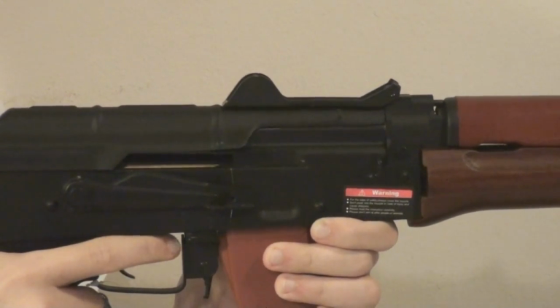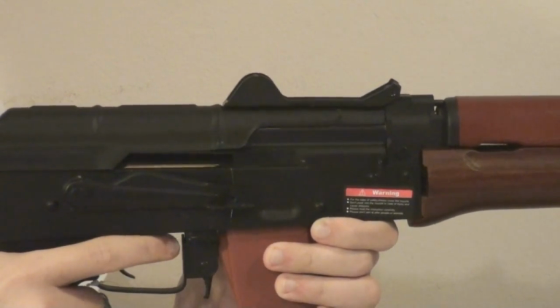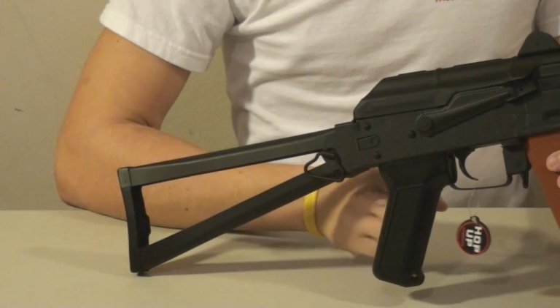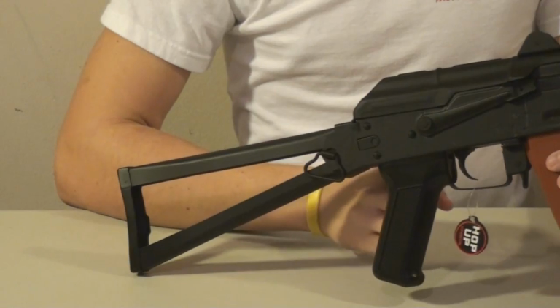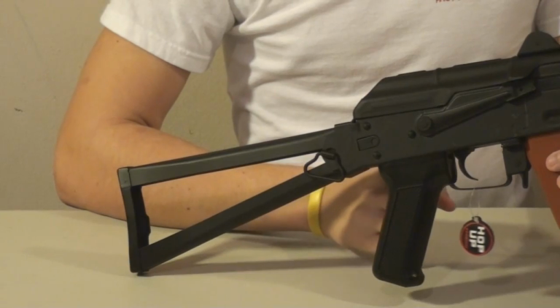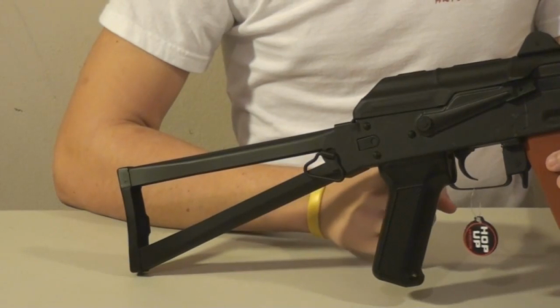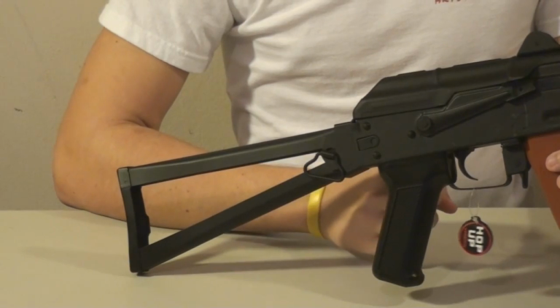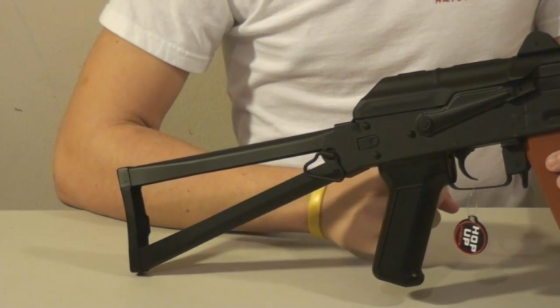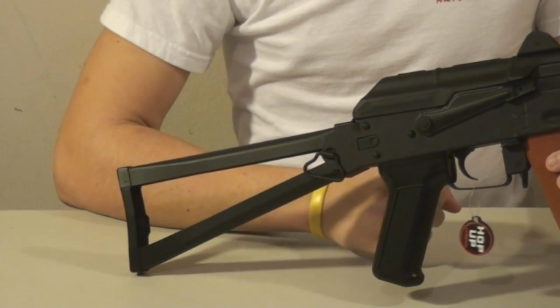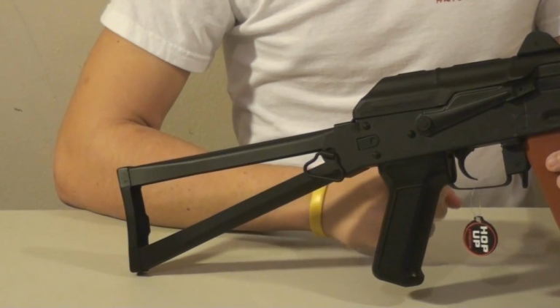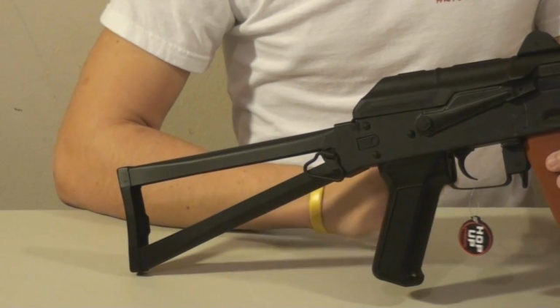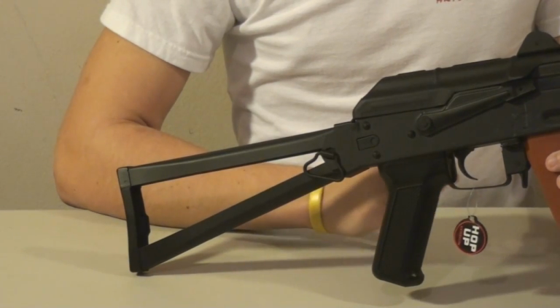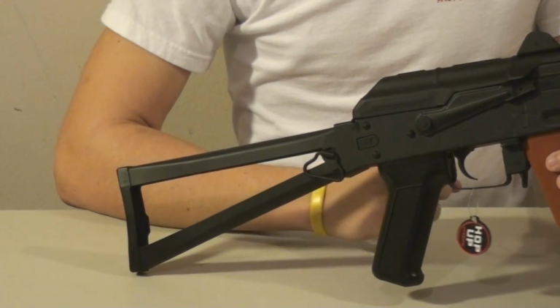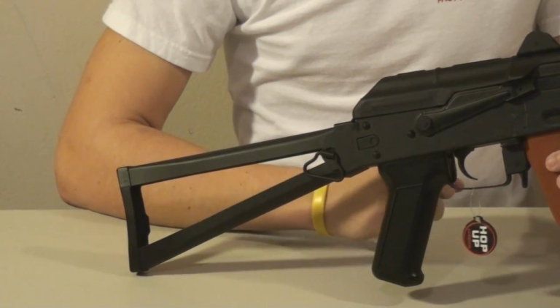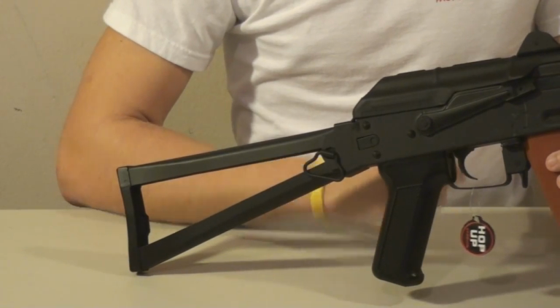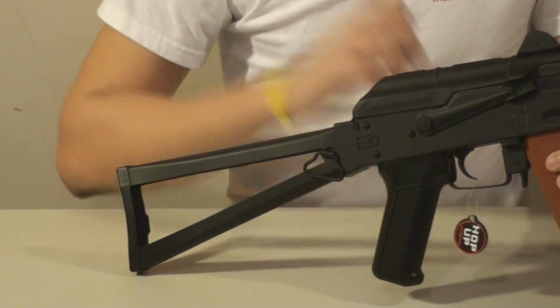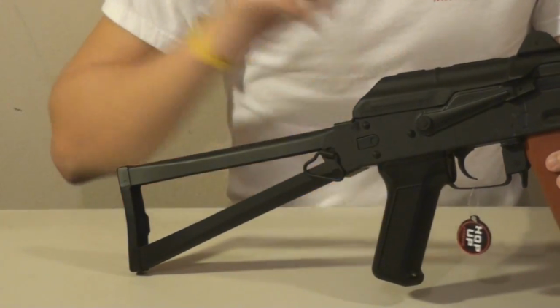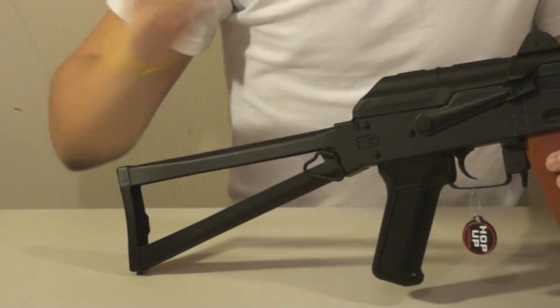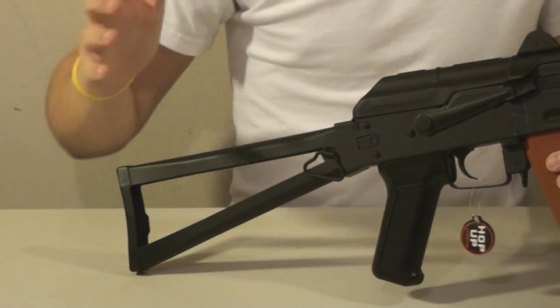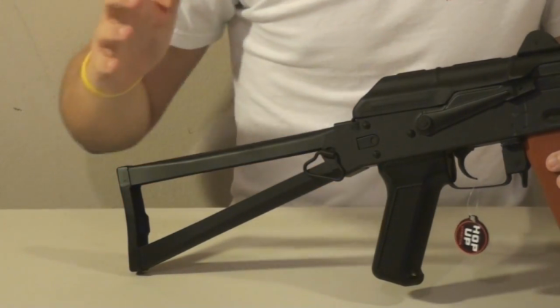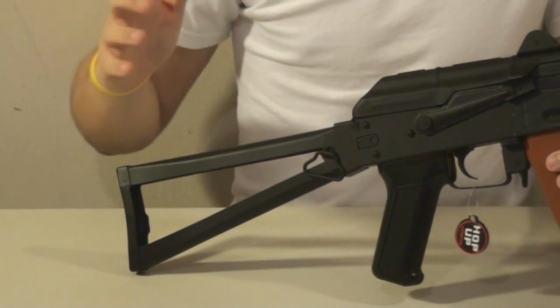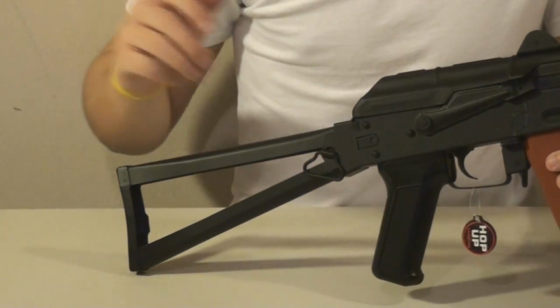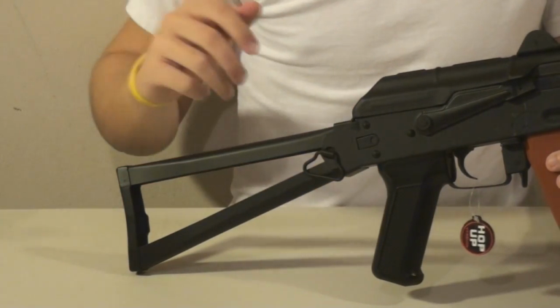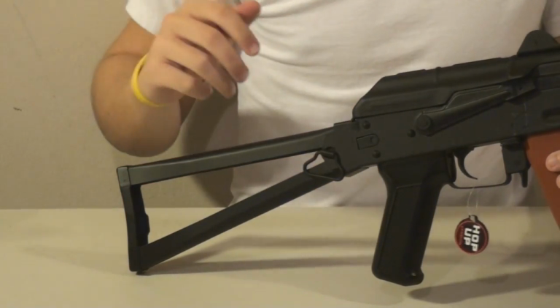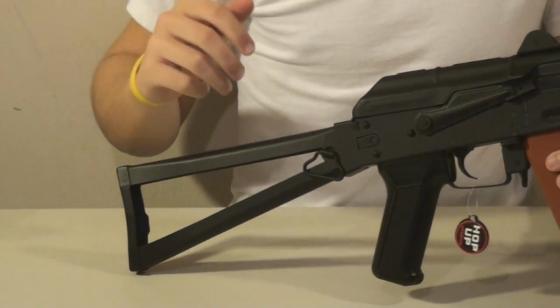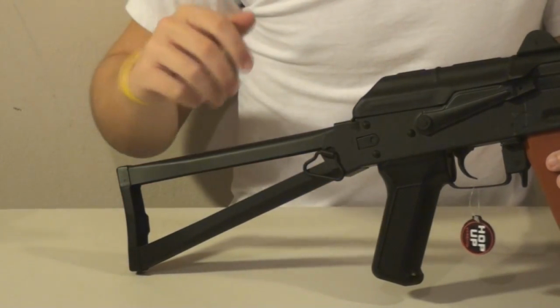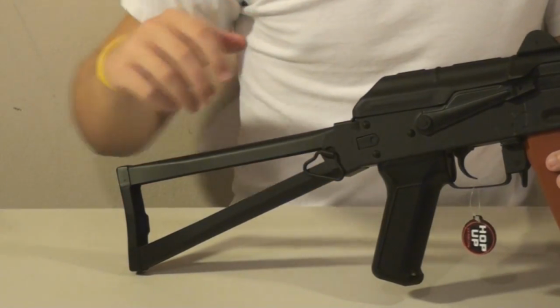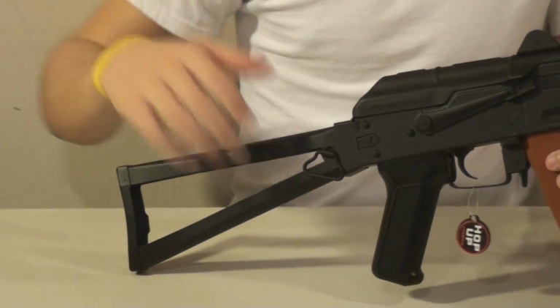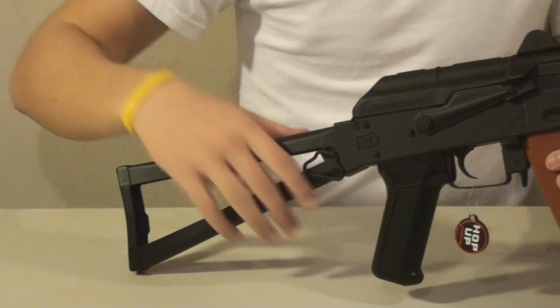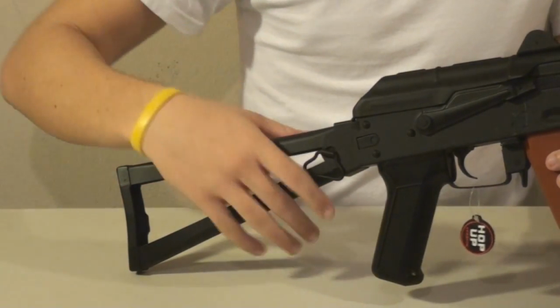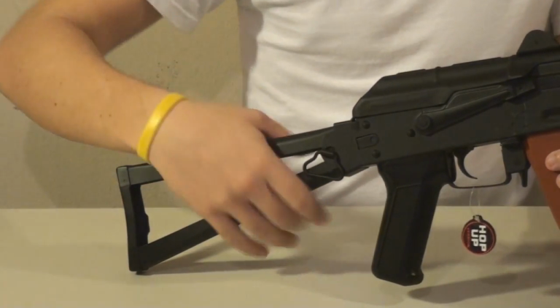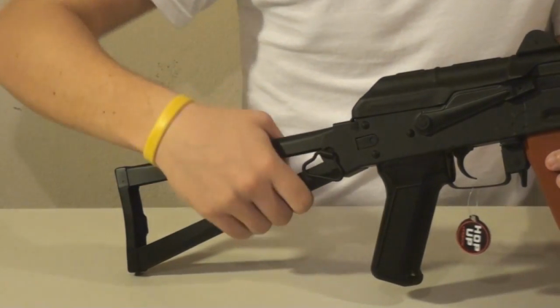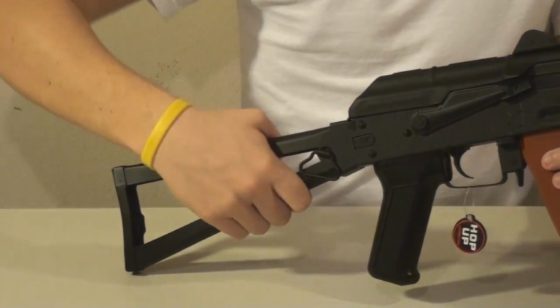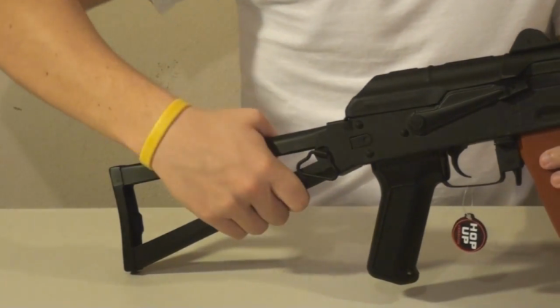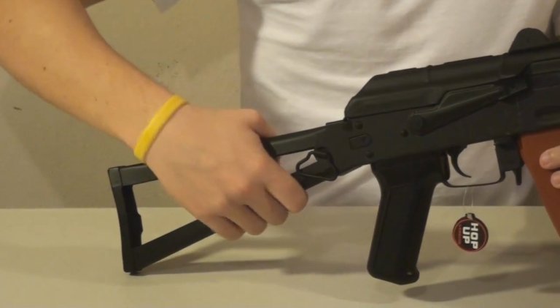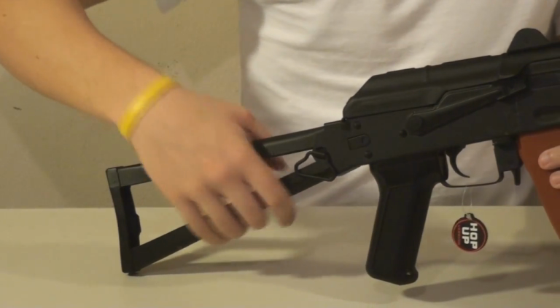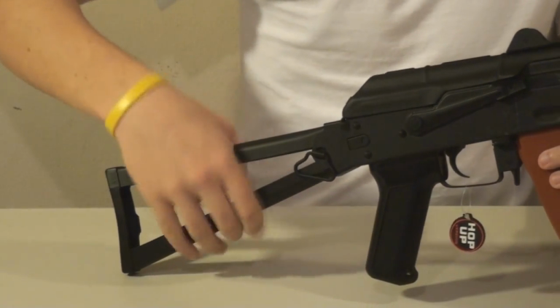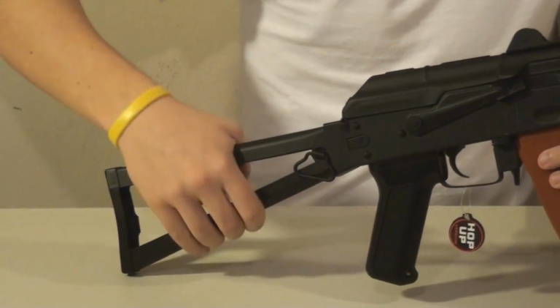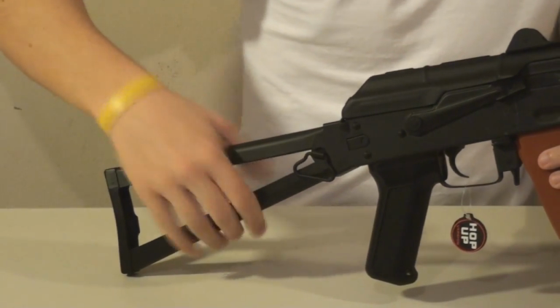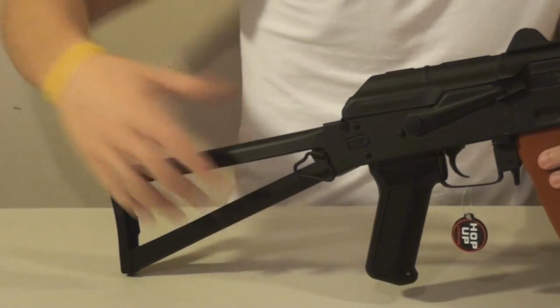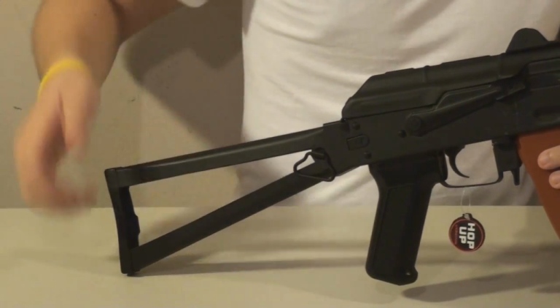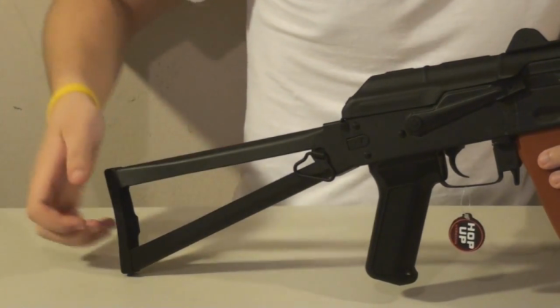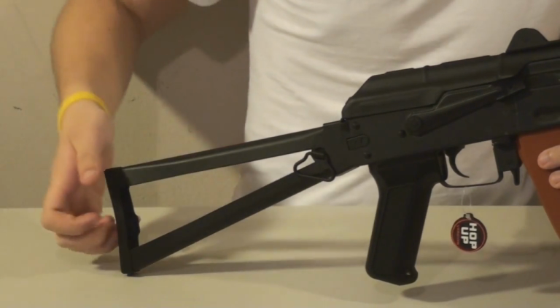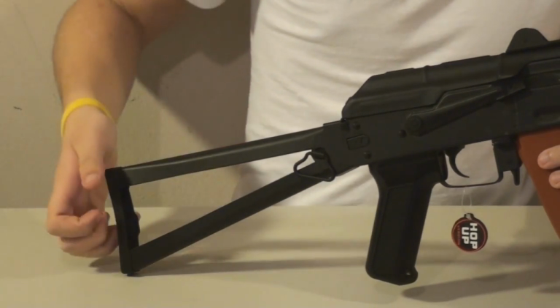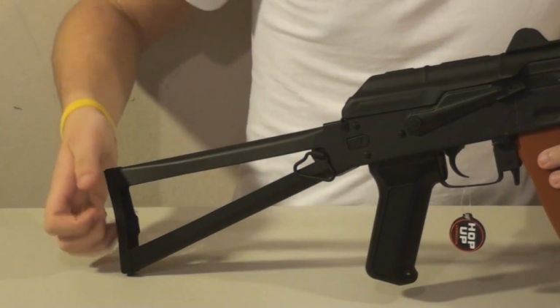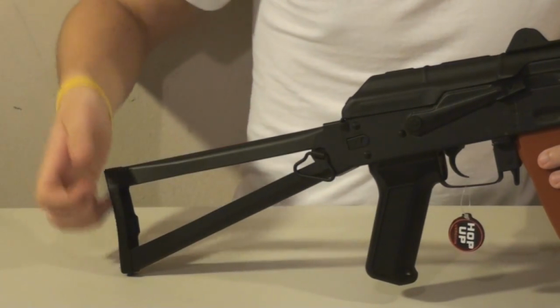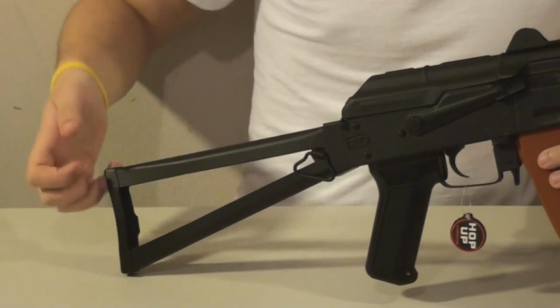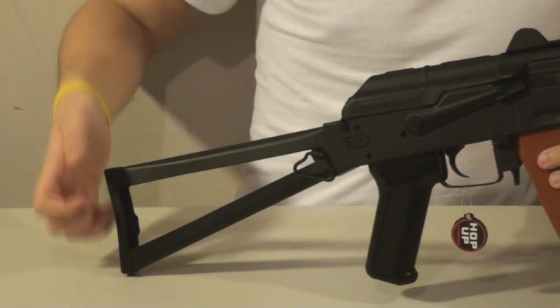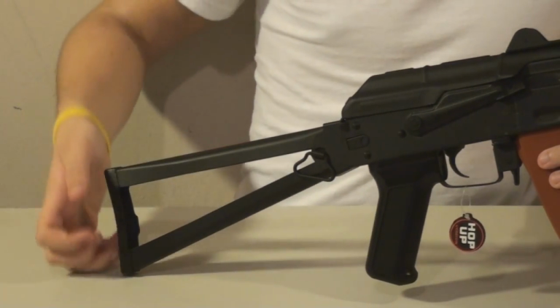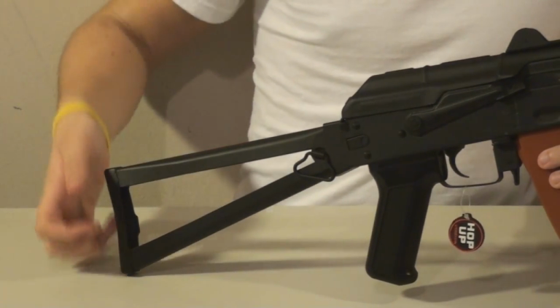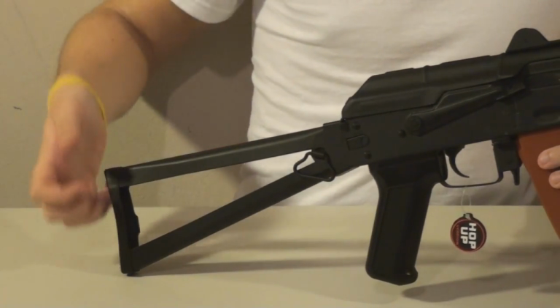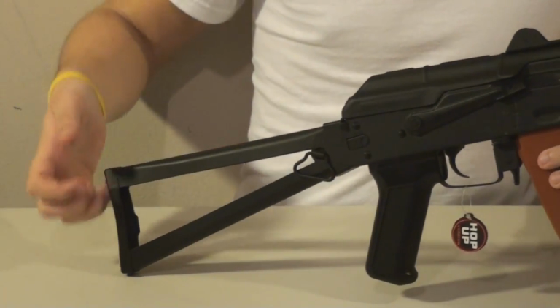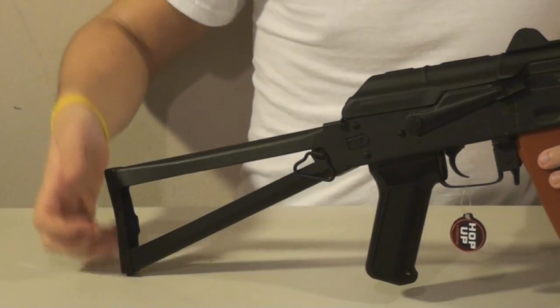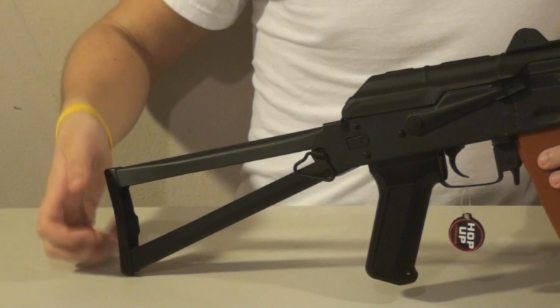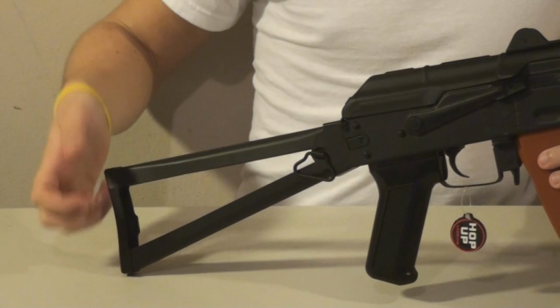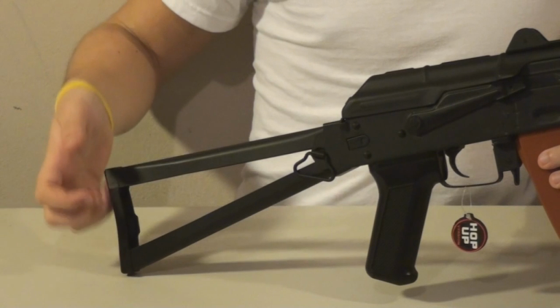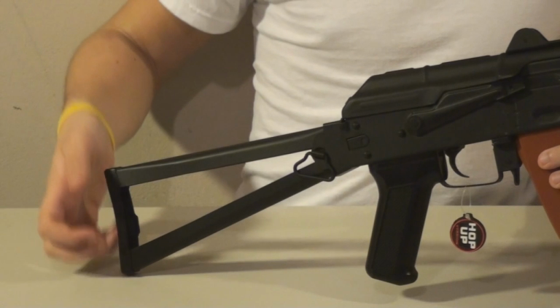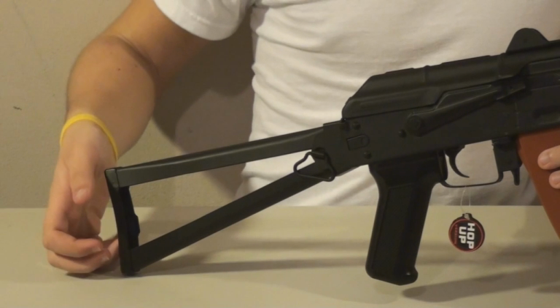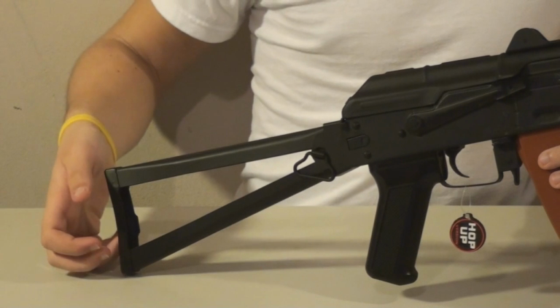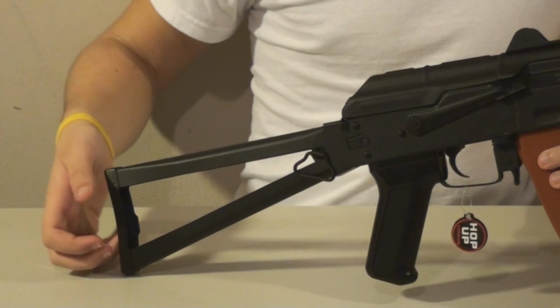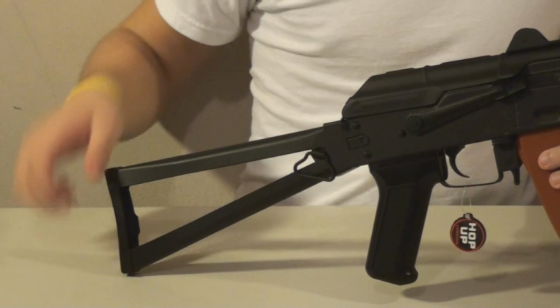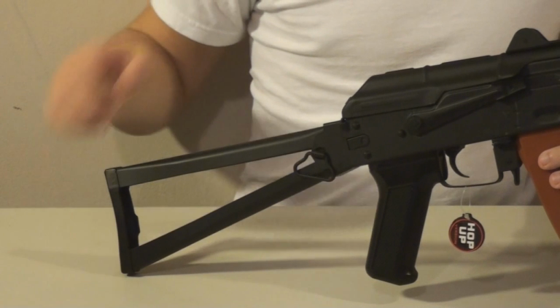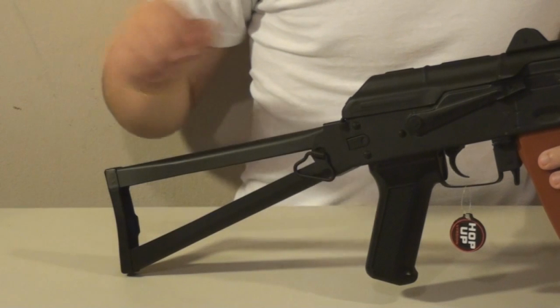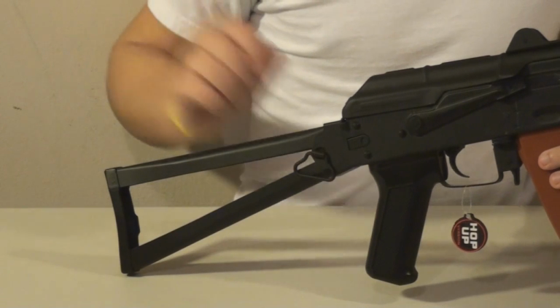The stock on this gun is very nice. It's very solid and it's made of metal. The butt plate is ribbed.